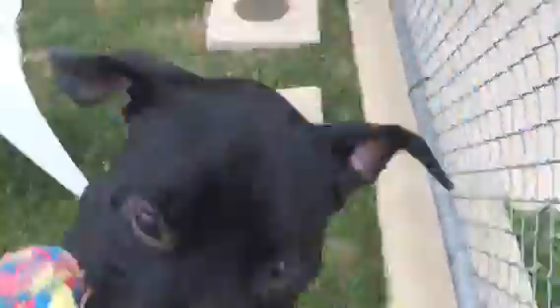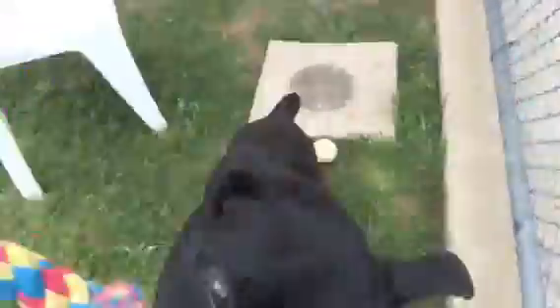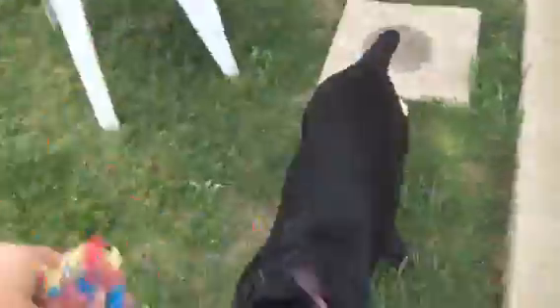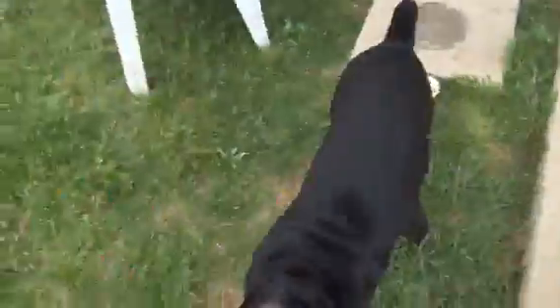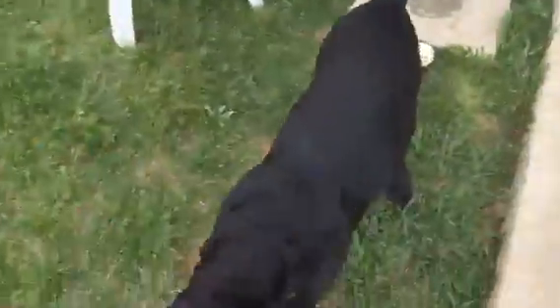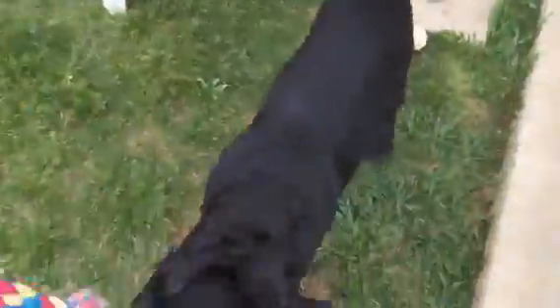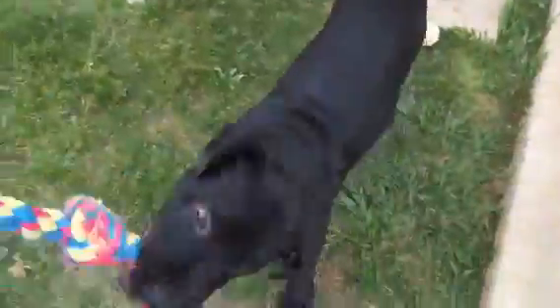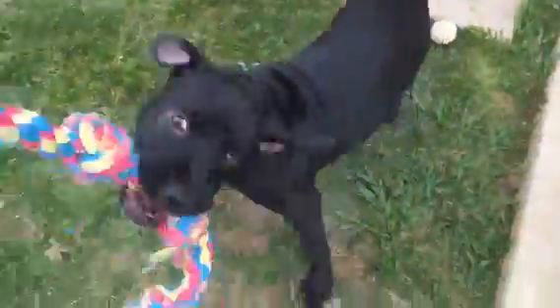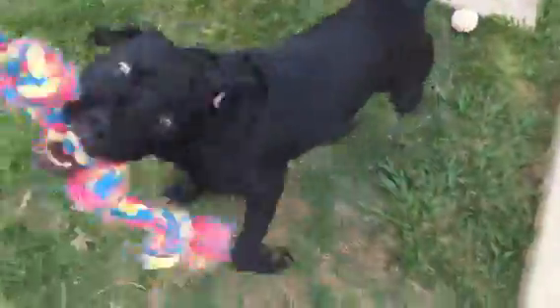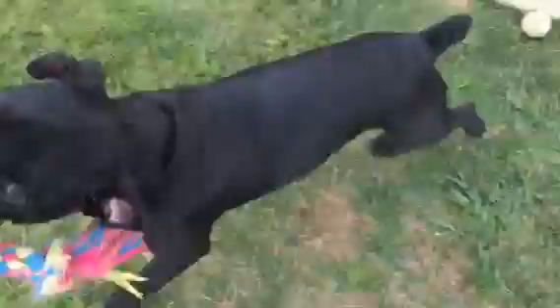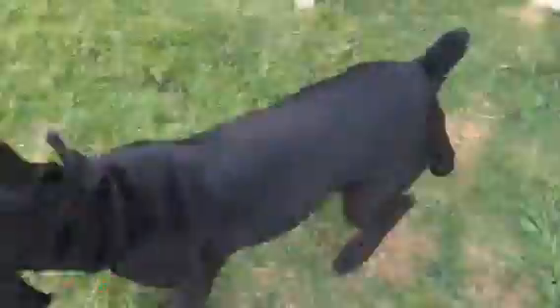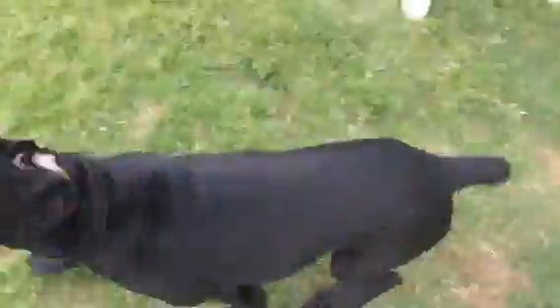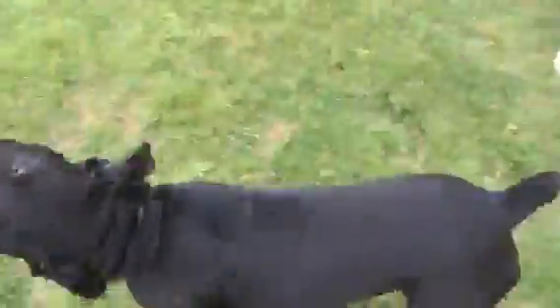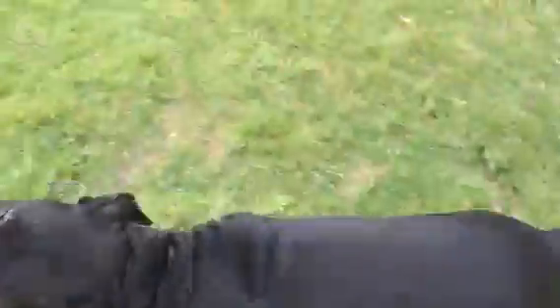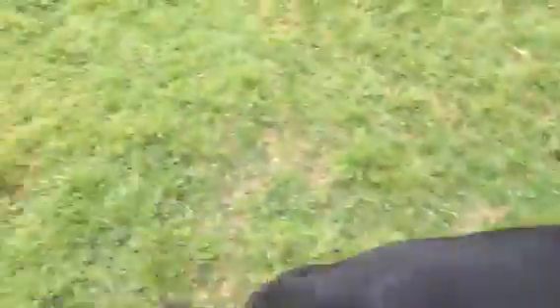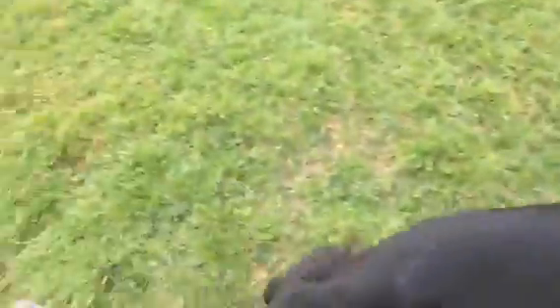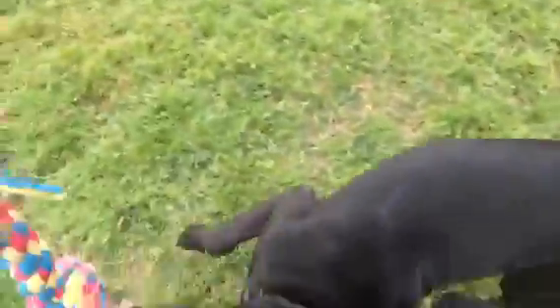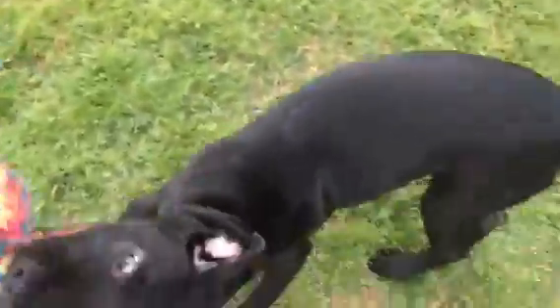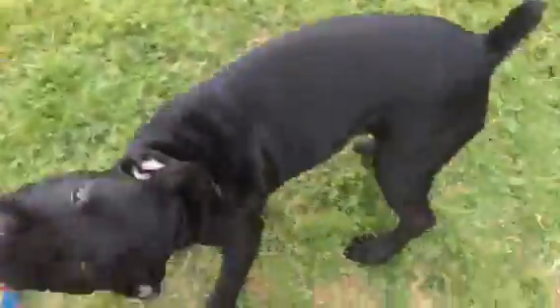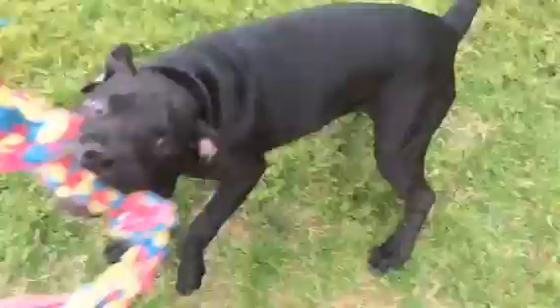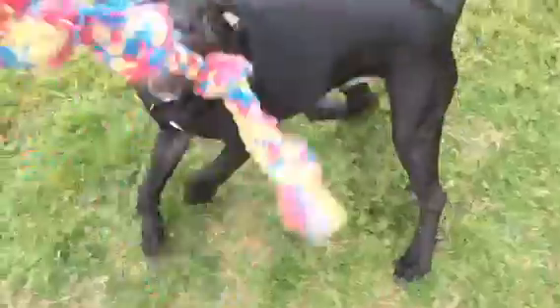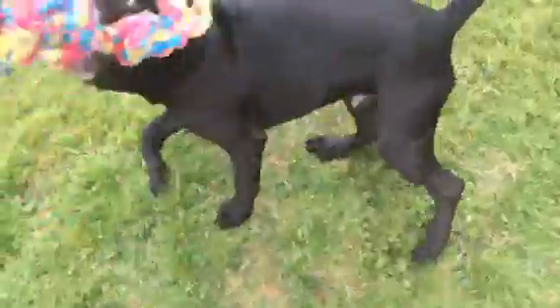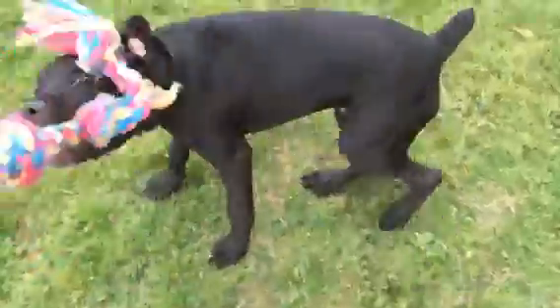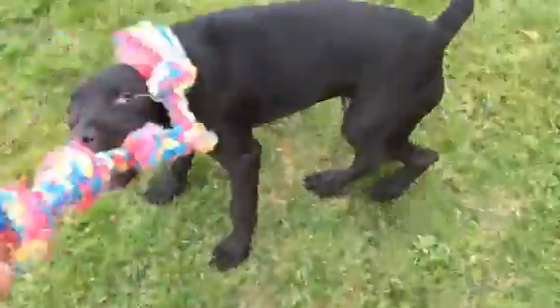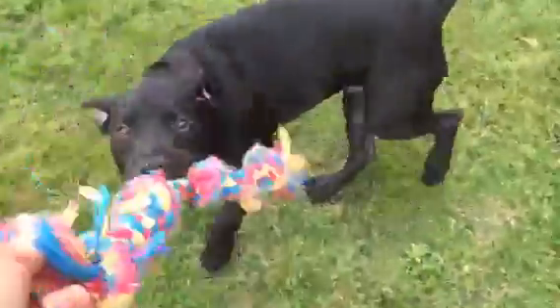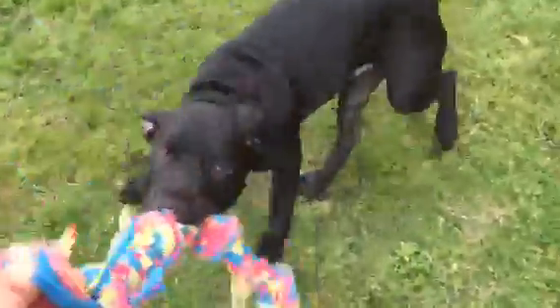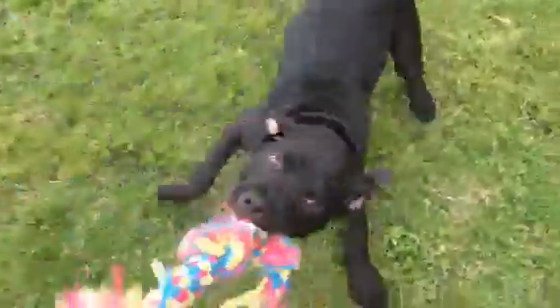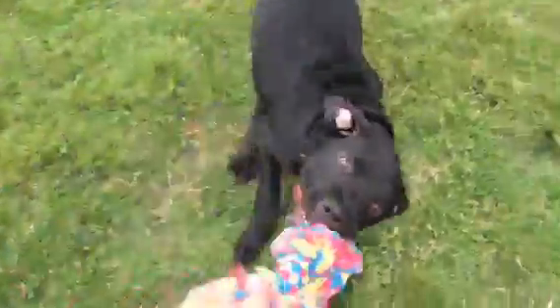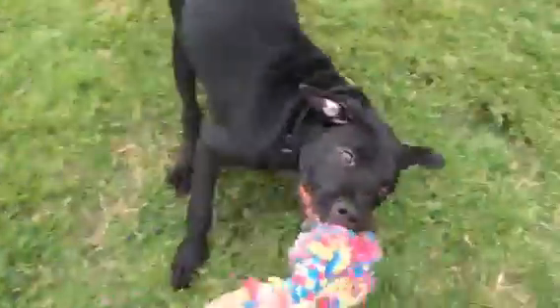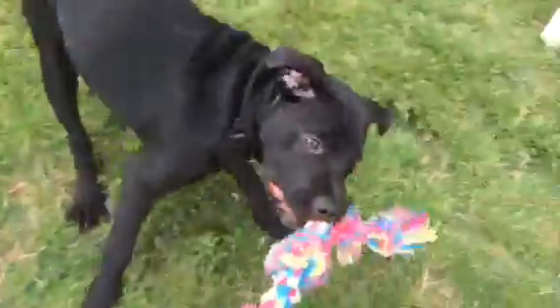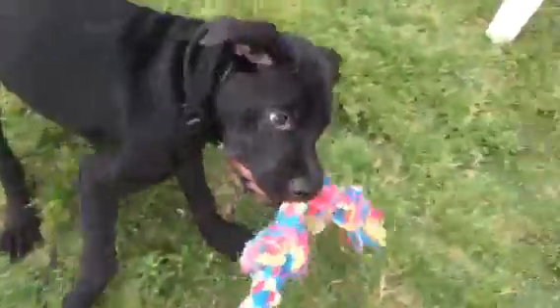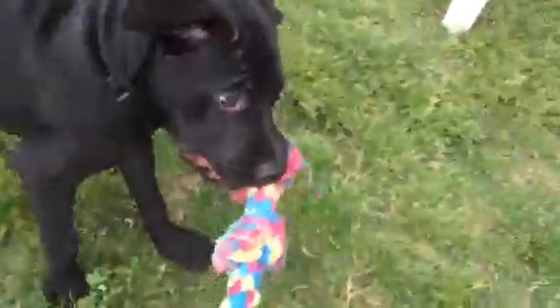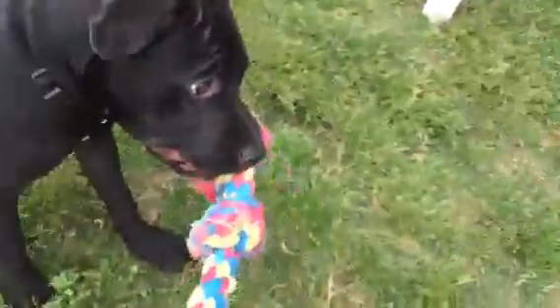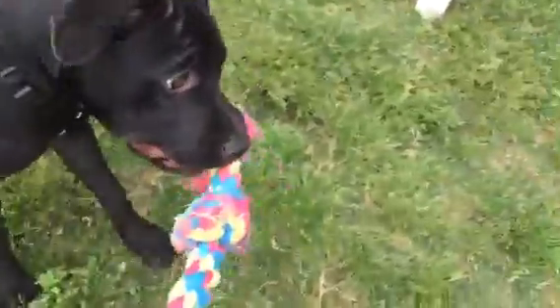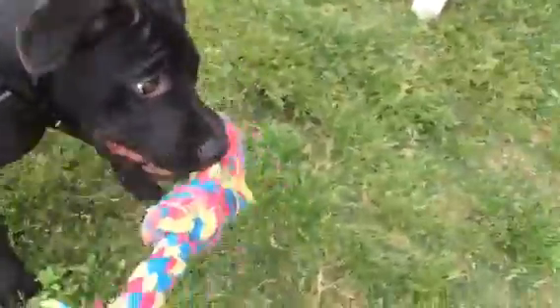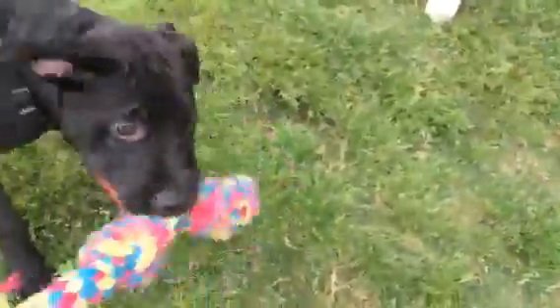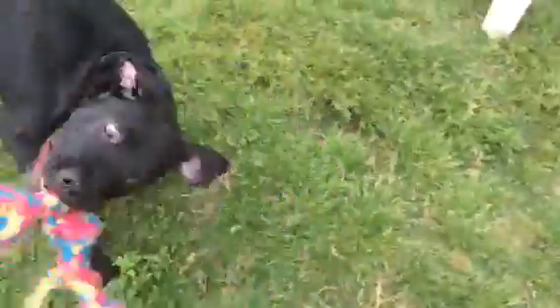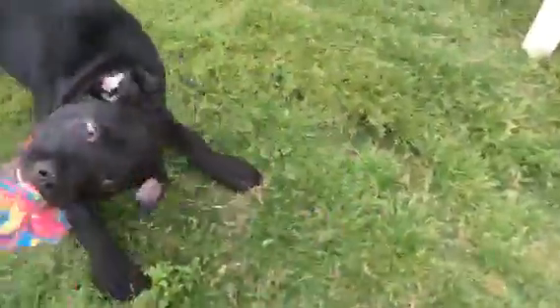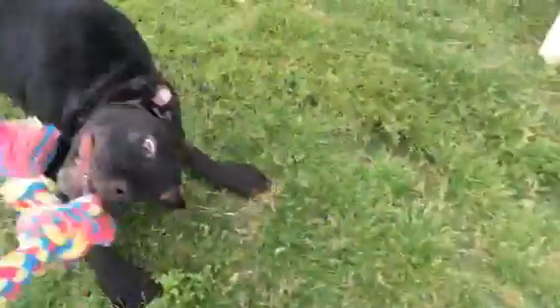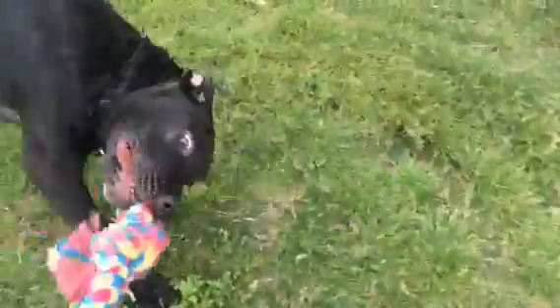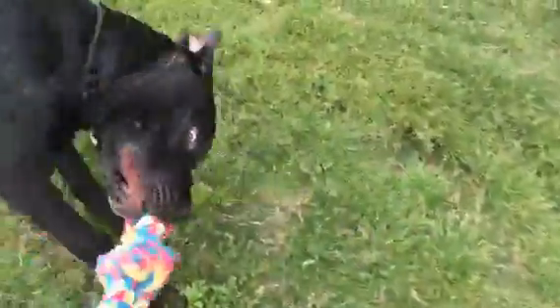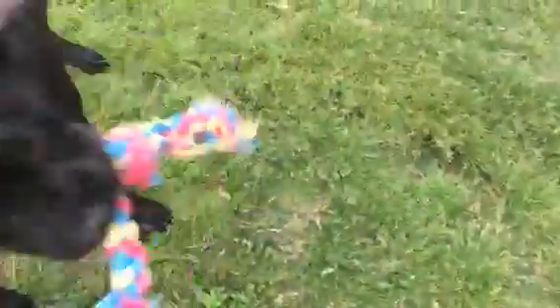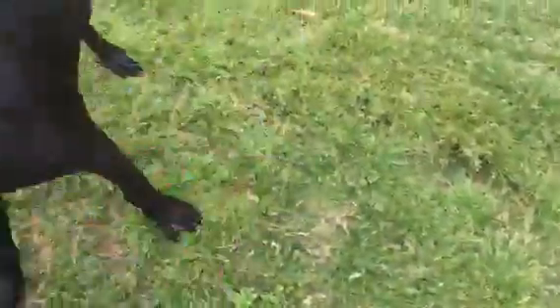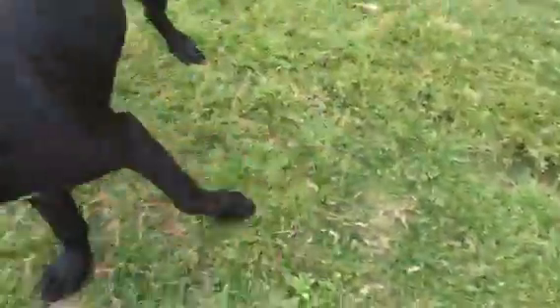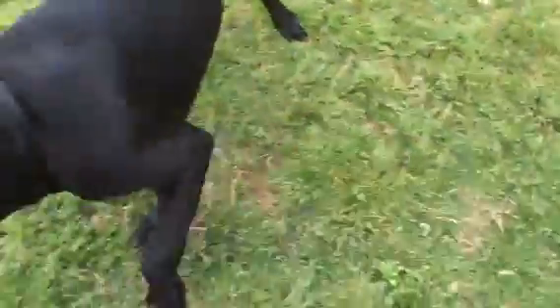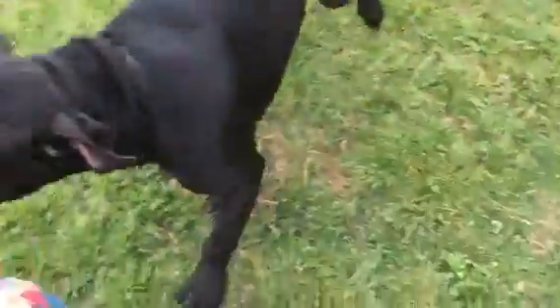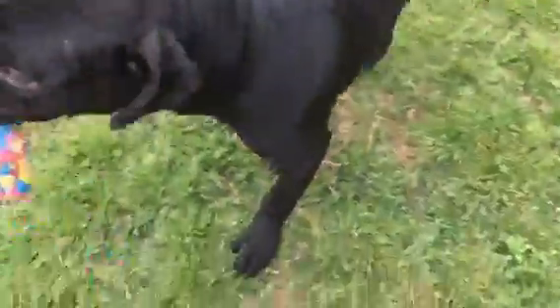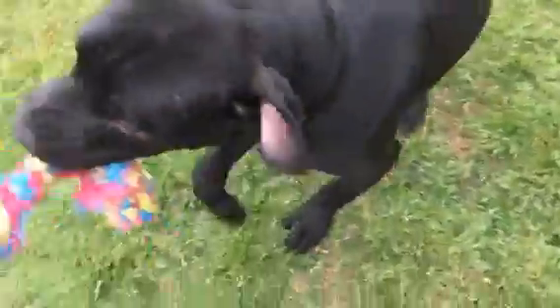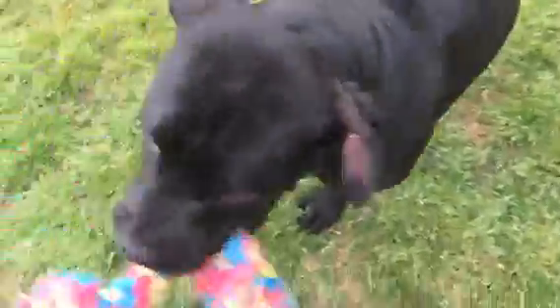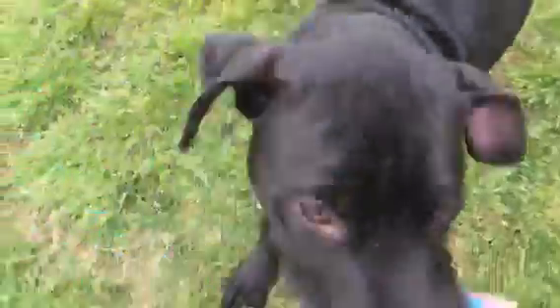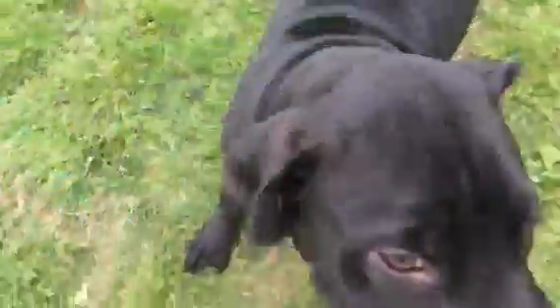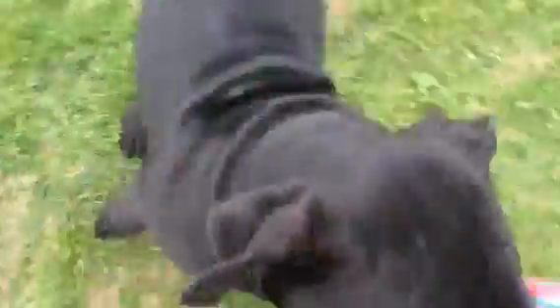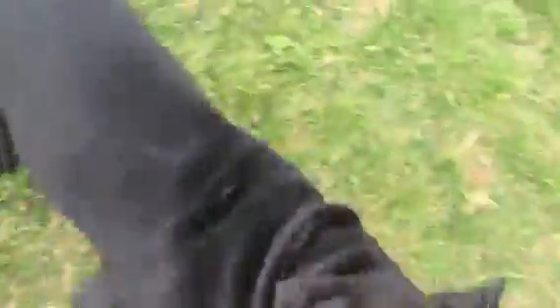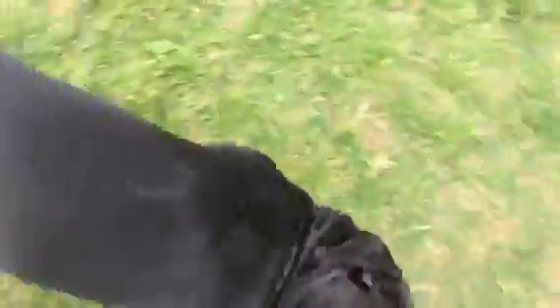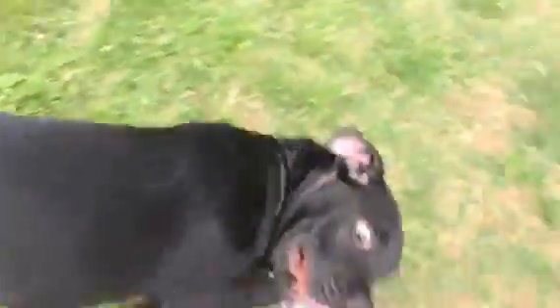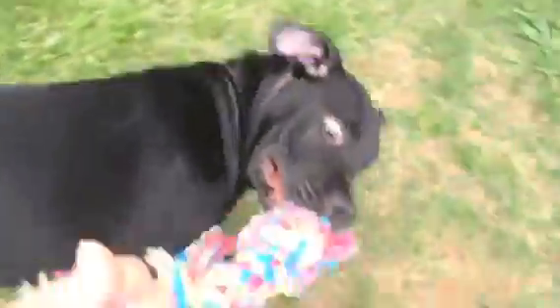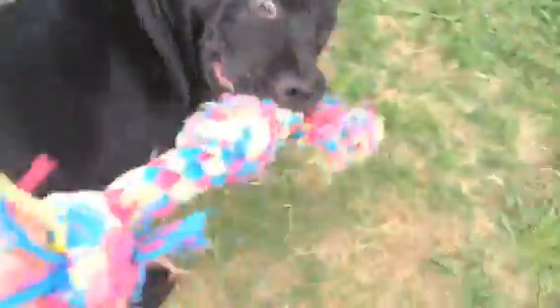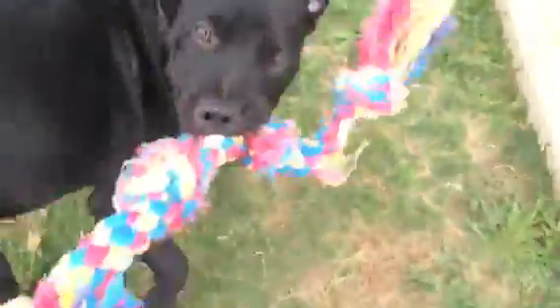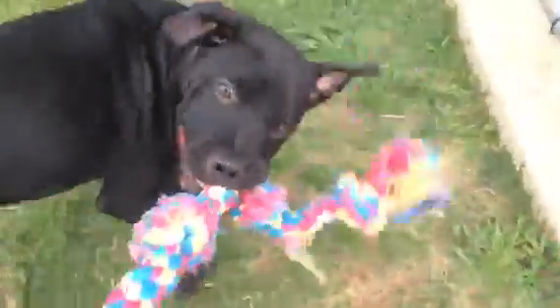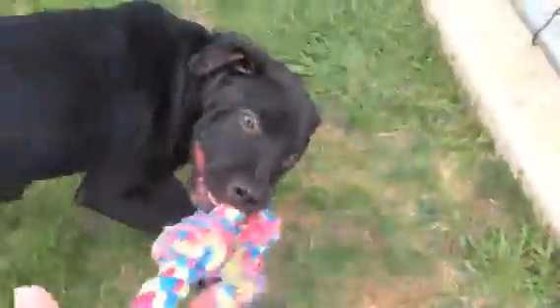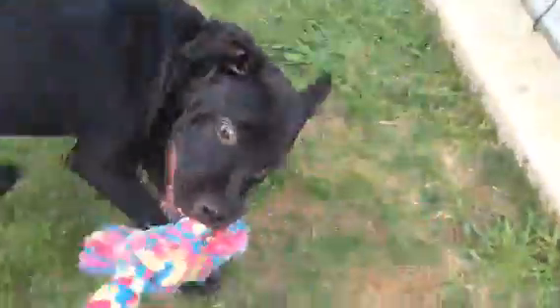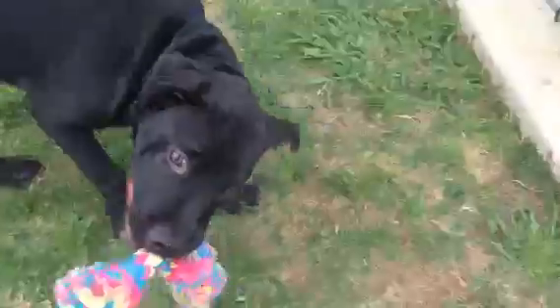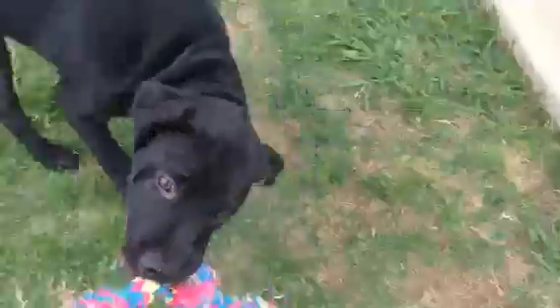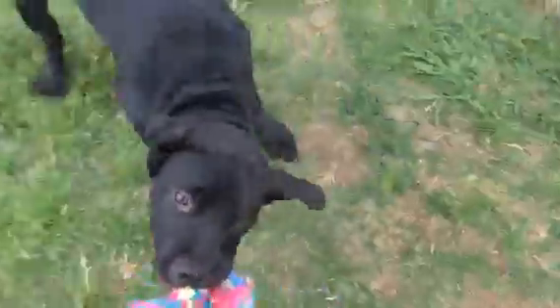Baxter's listed as a year old, but honestly his teeth look pretty young, and he's obviously very, very playful. Got a lot of puppy left in this handsome guy.